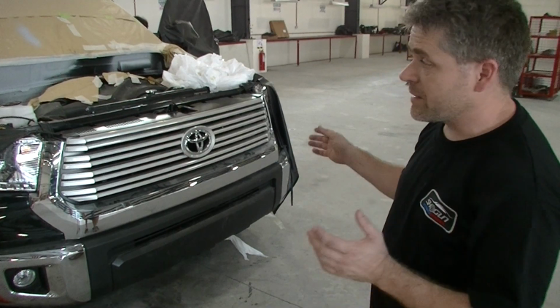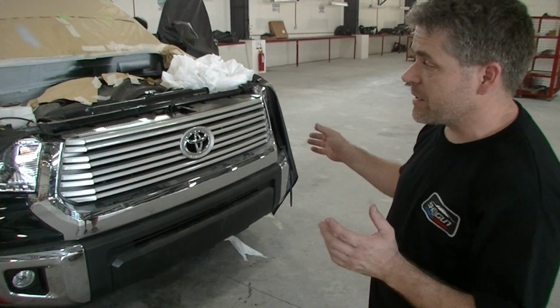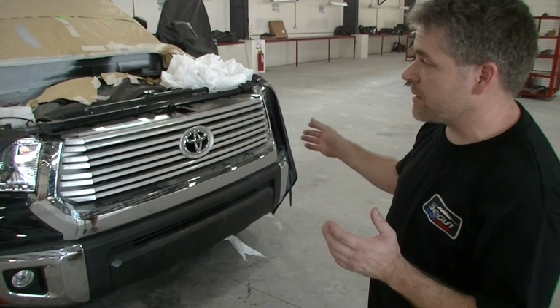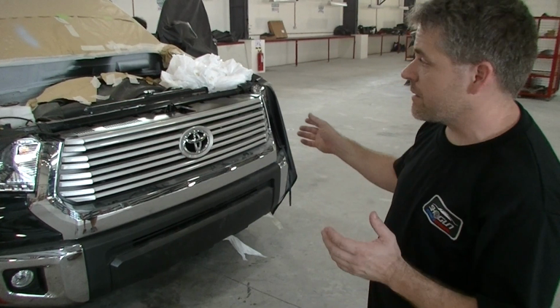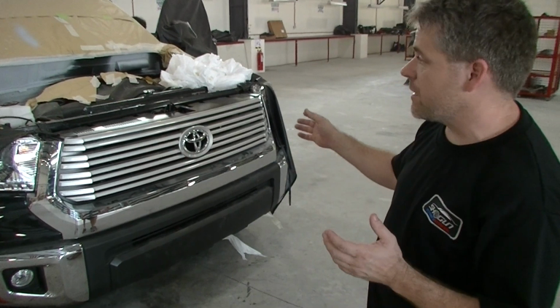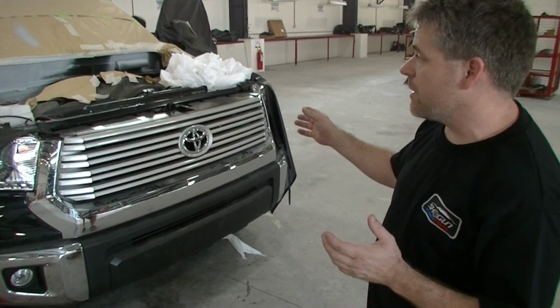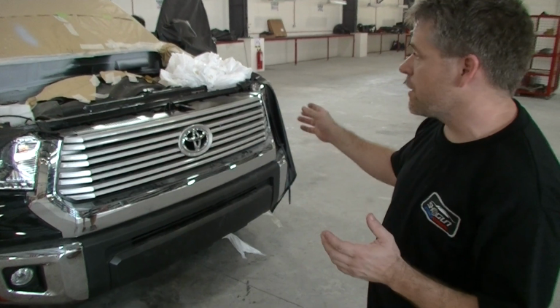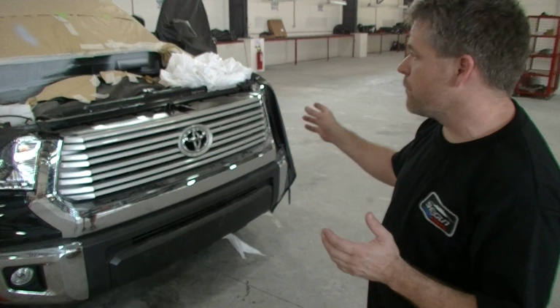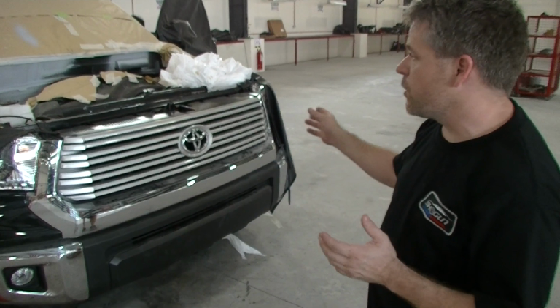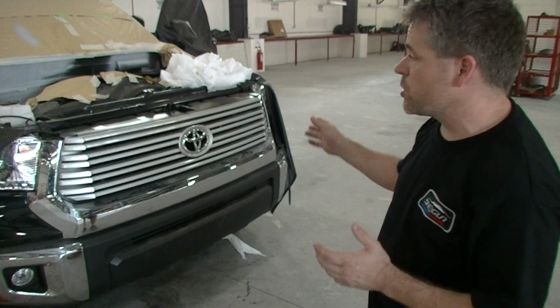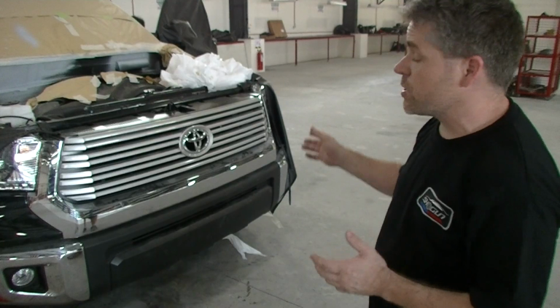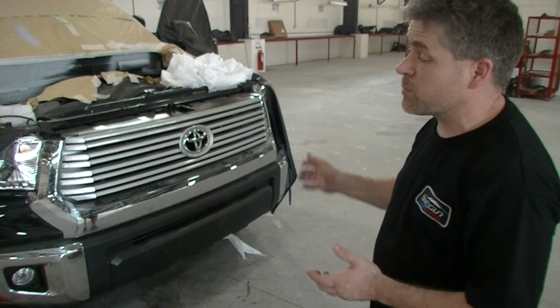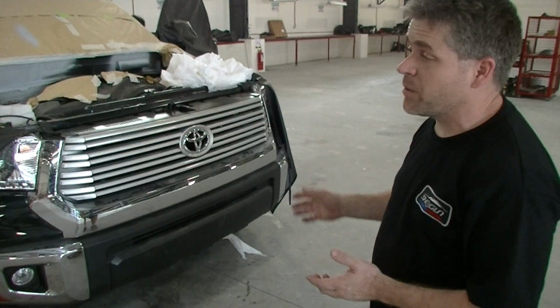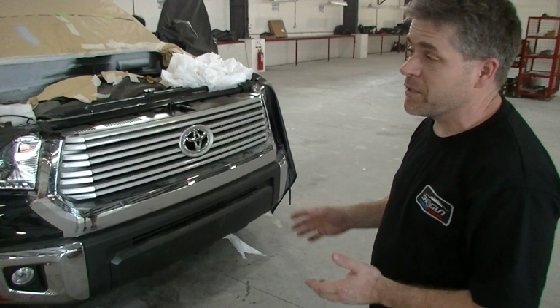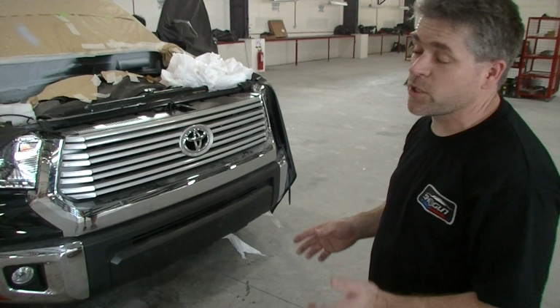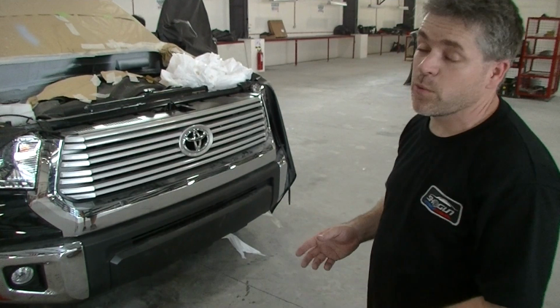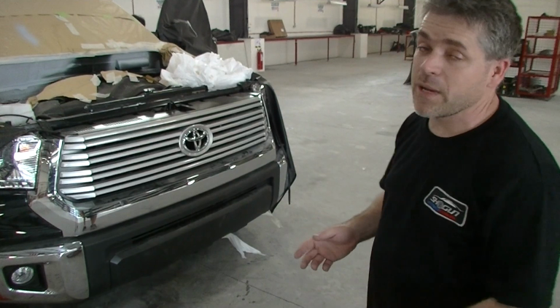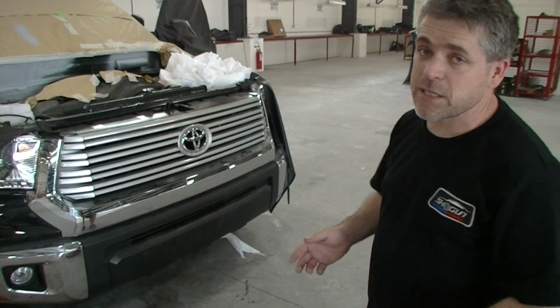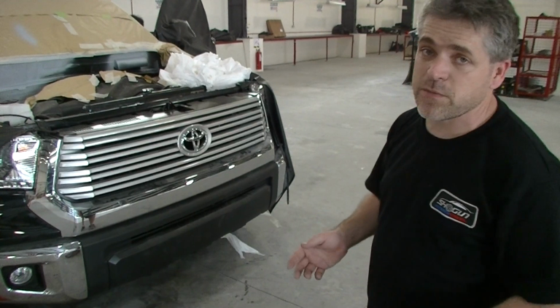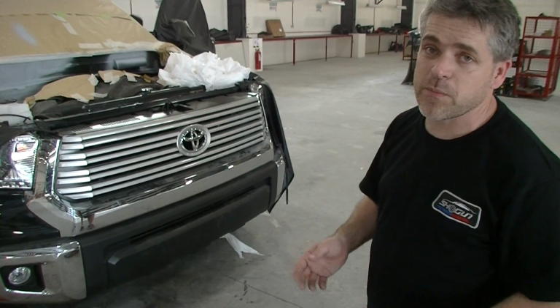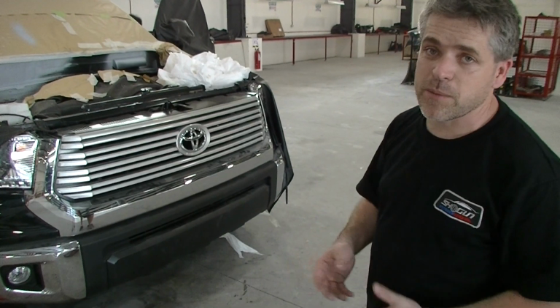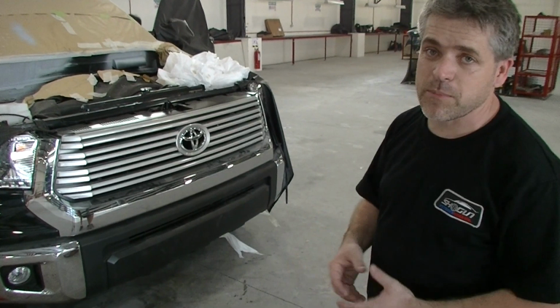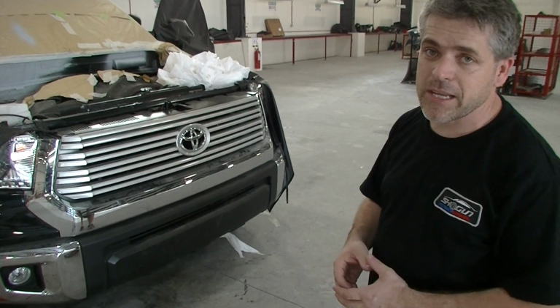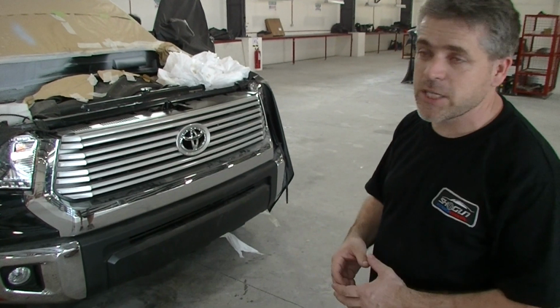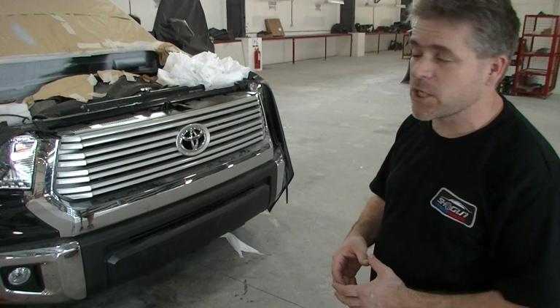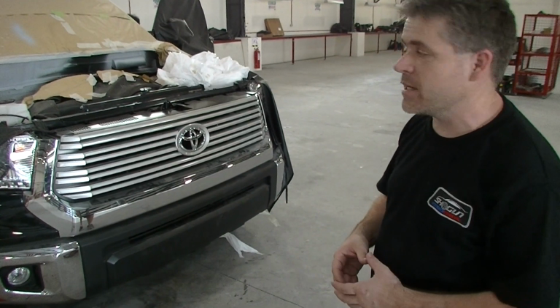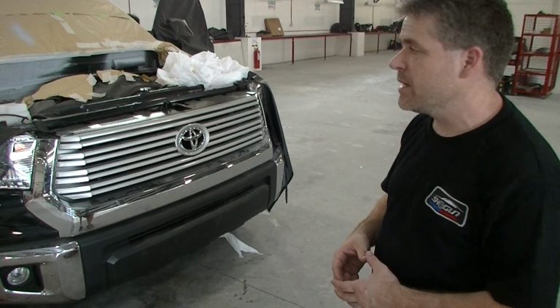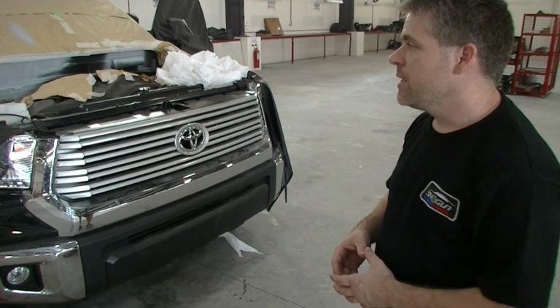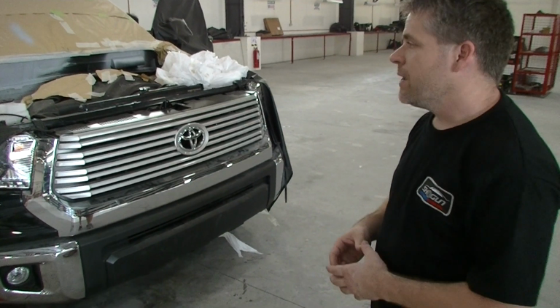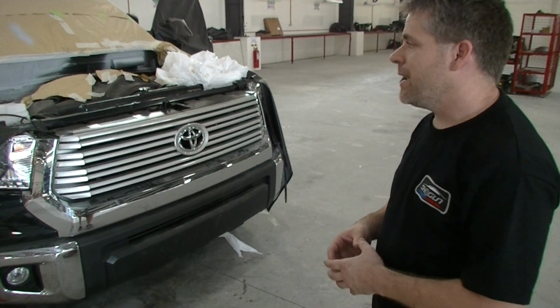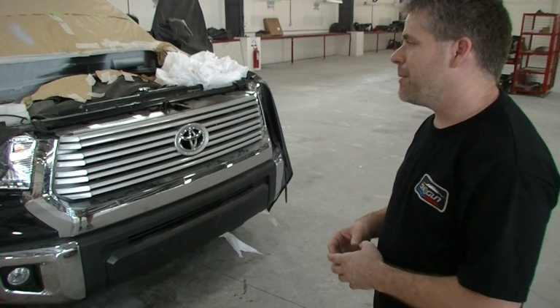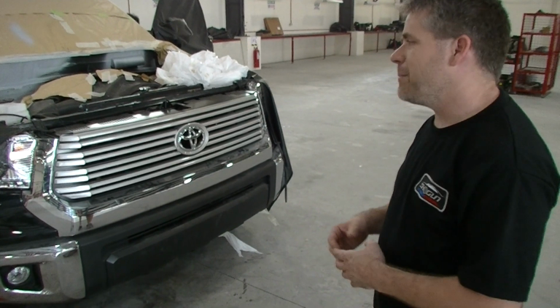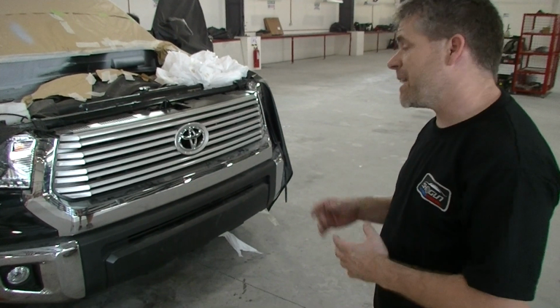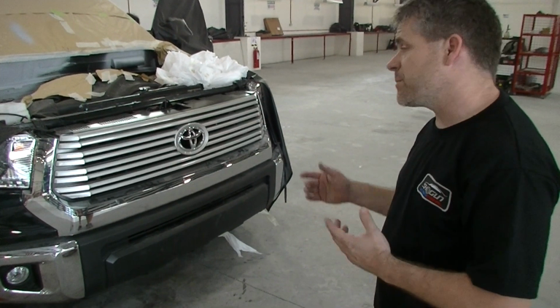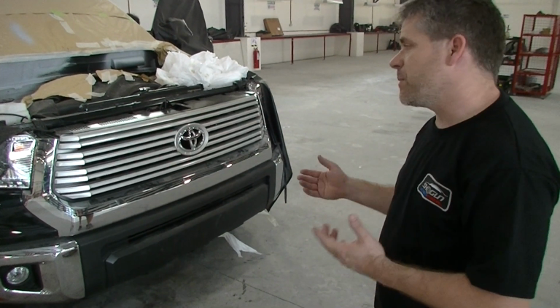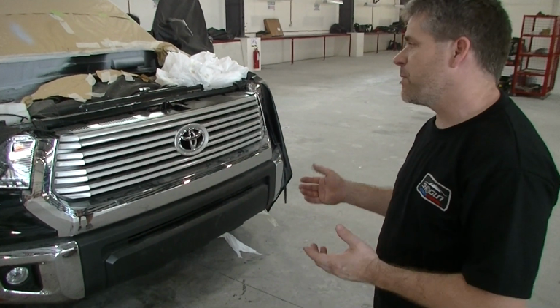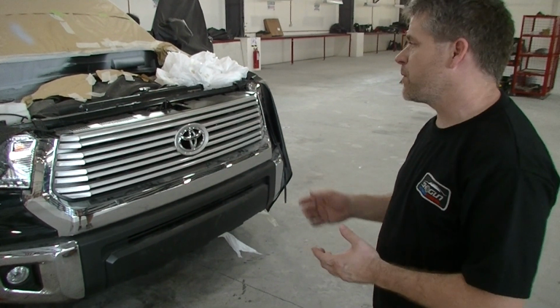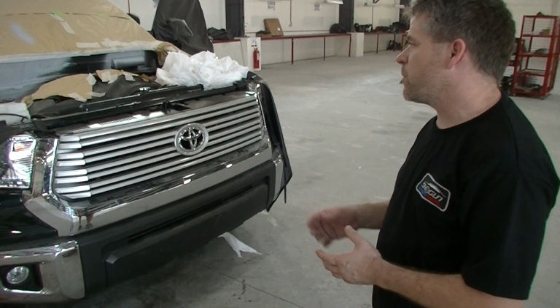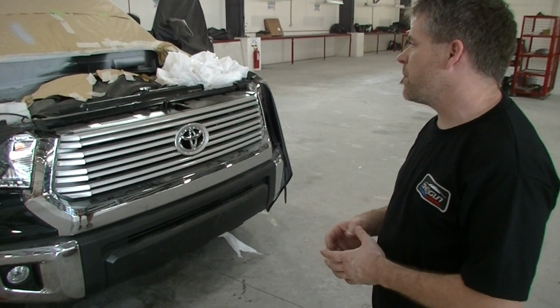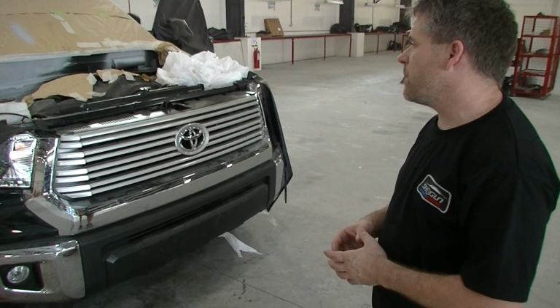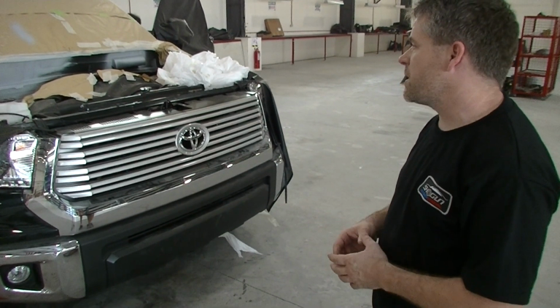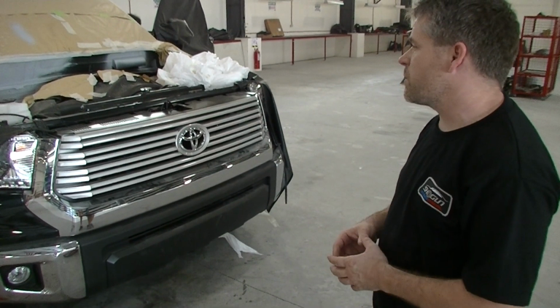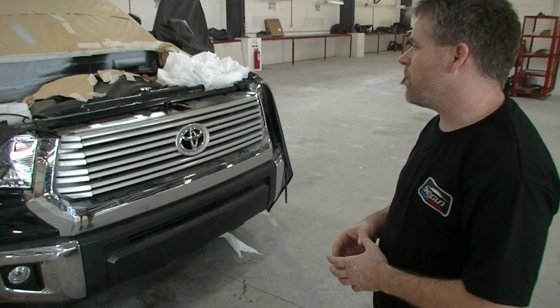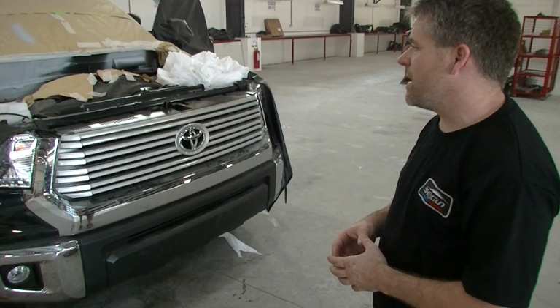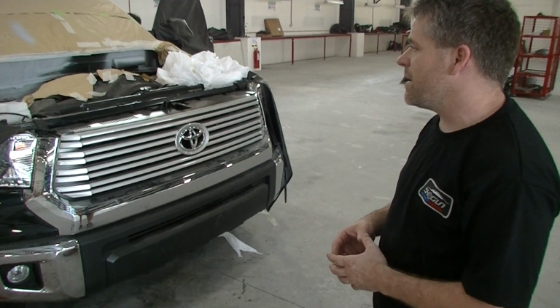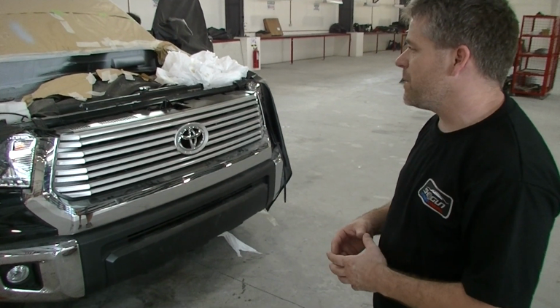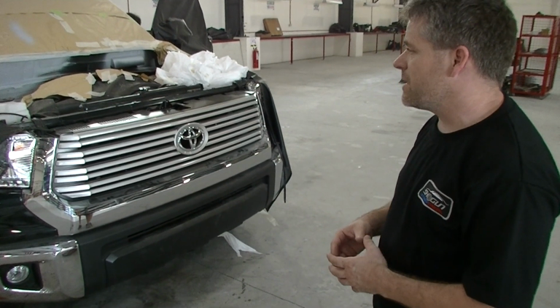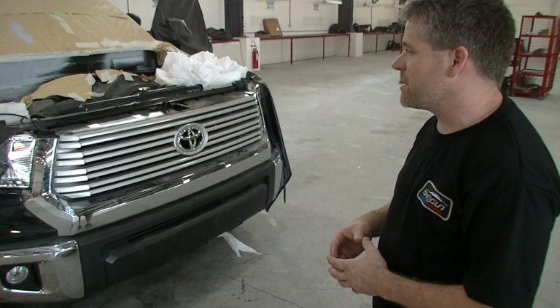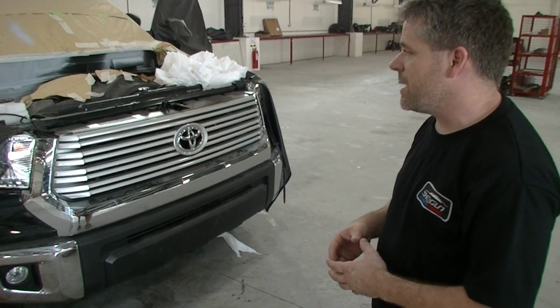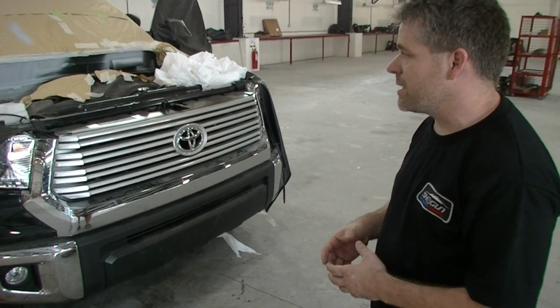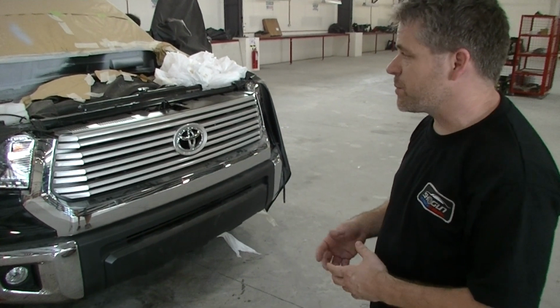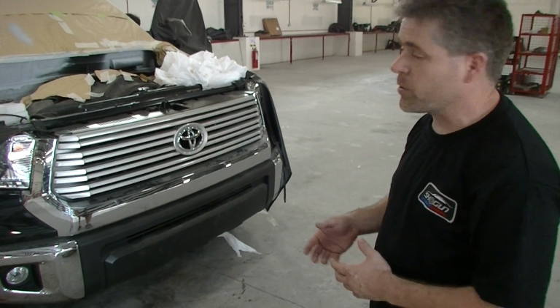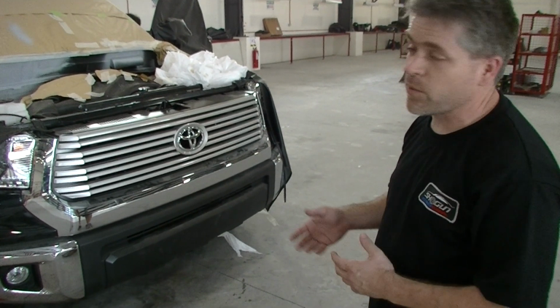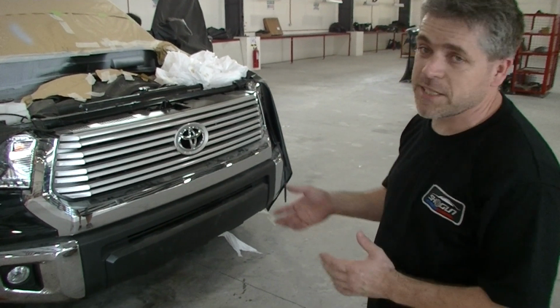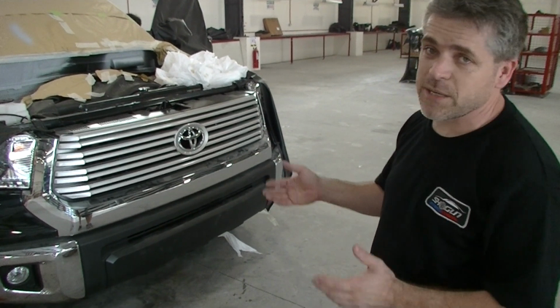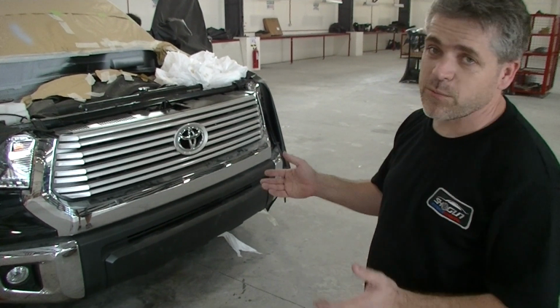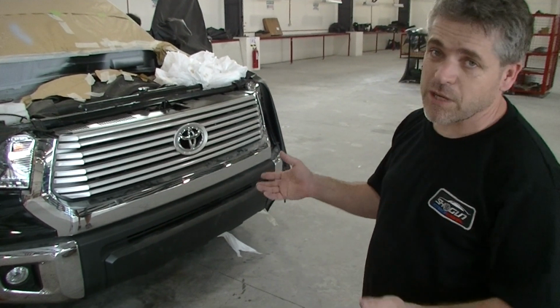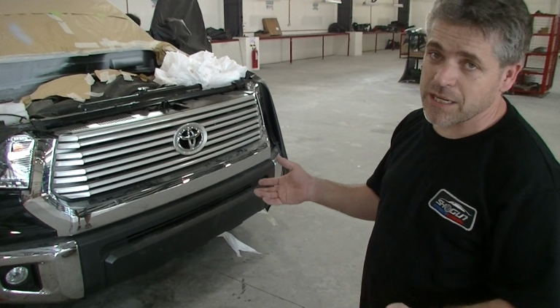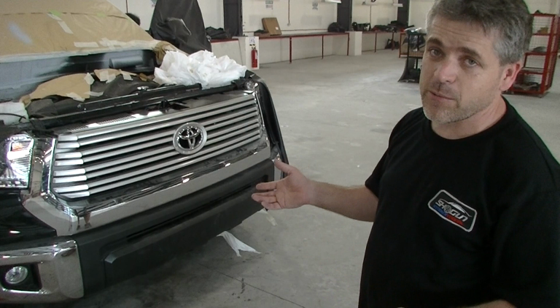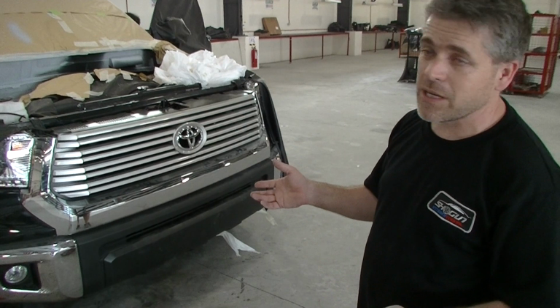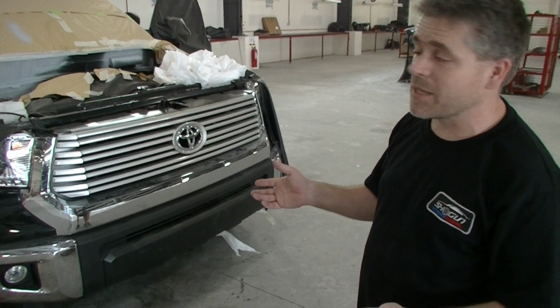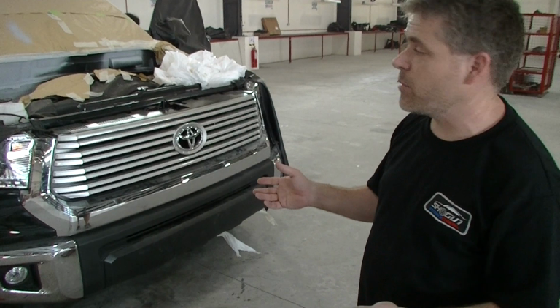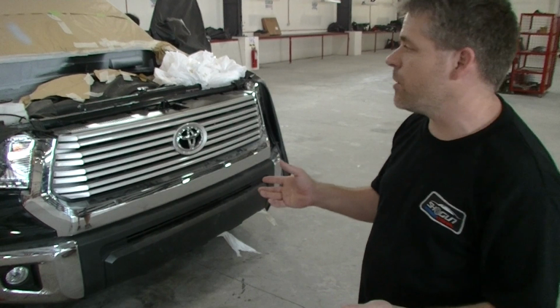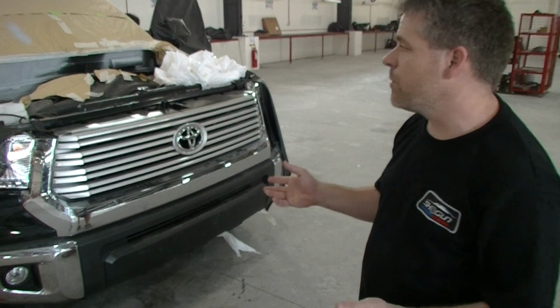The conversion is probably two weeks from completion, a maximum of three weeks away, but it's progressing really, really well.